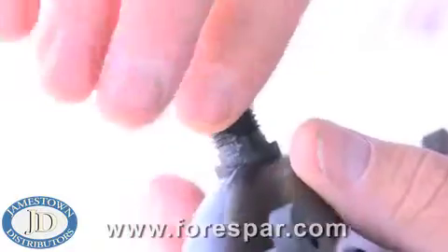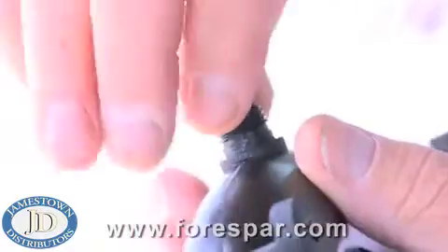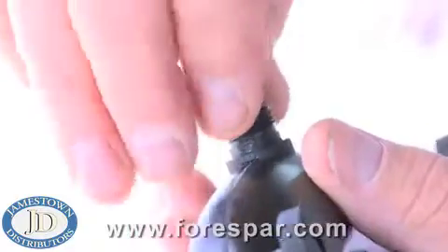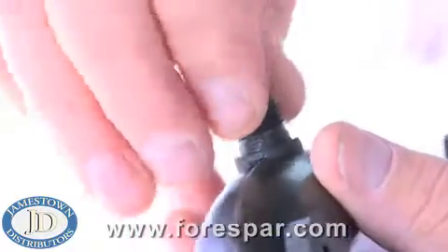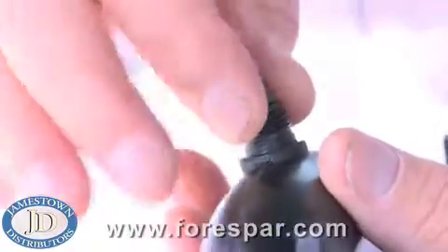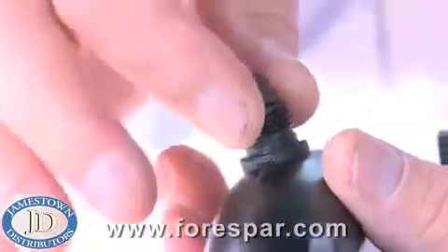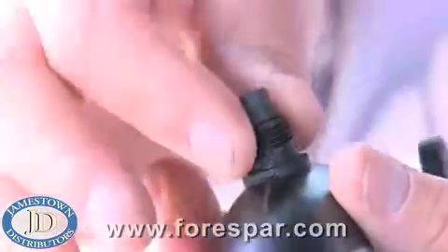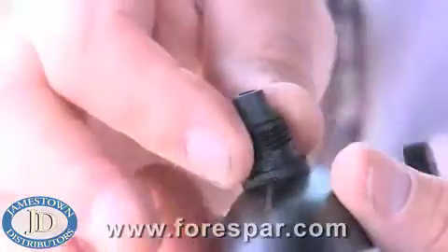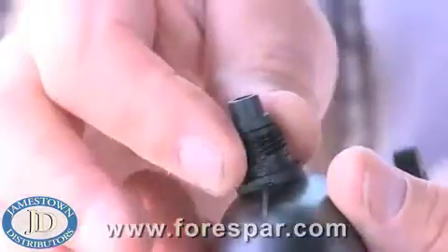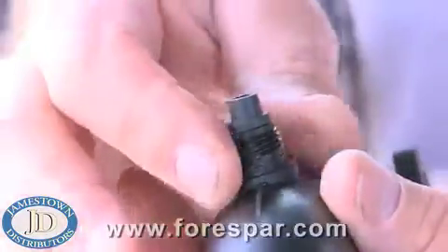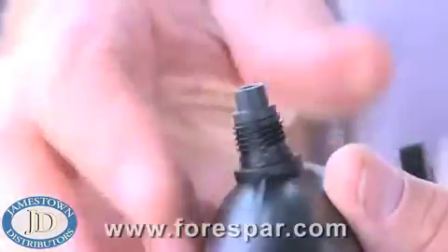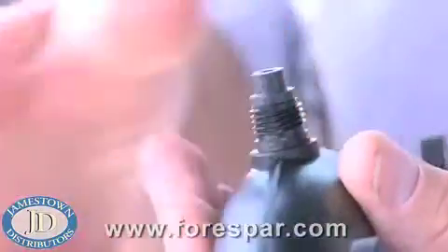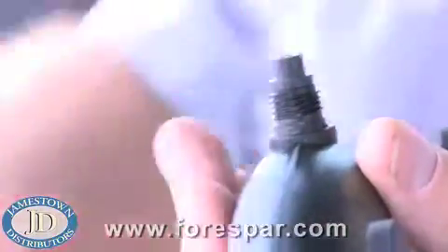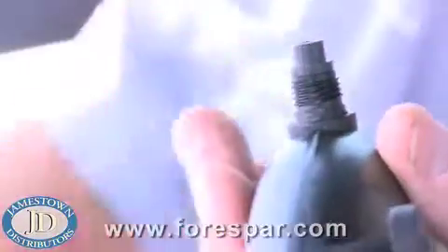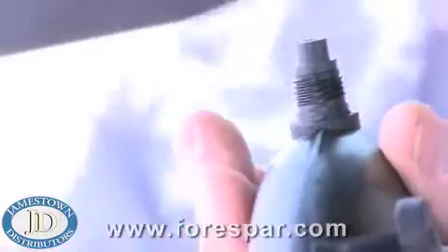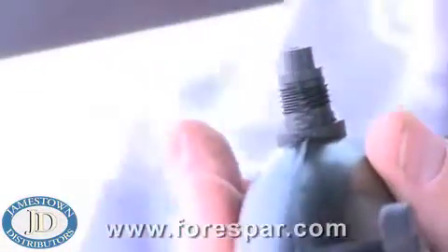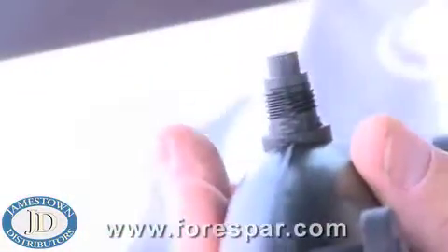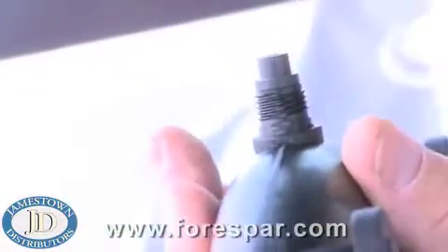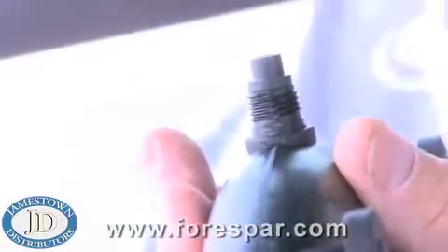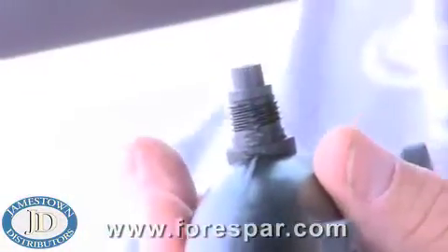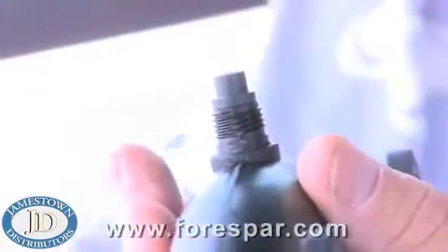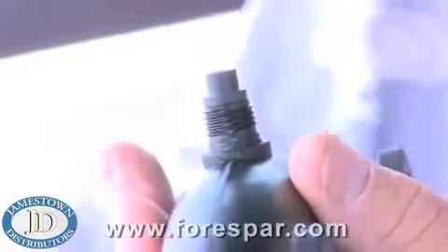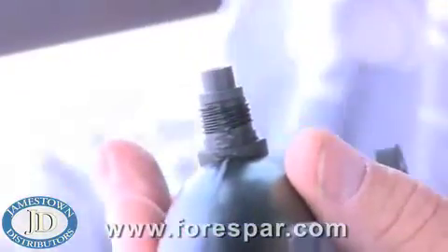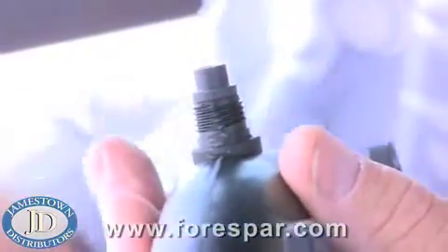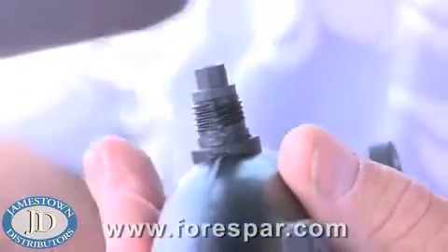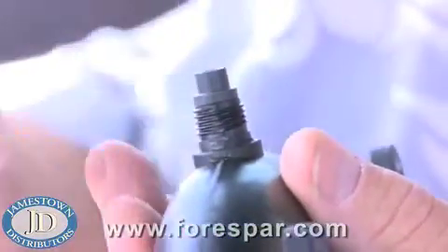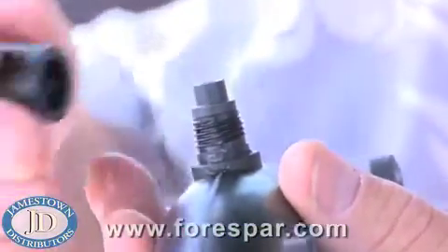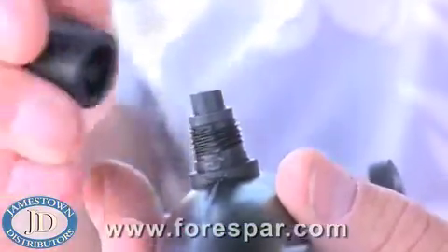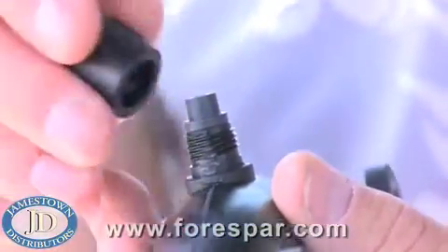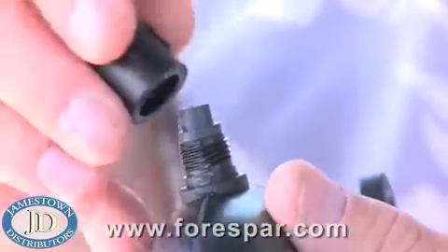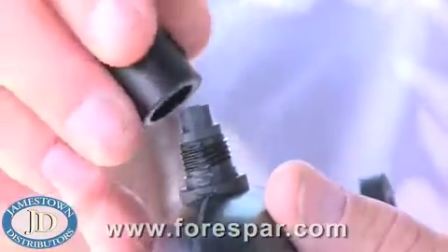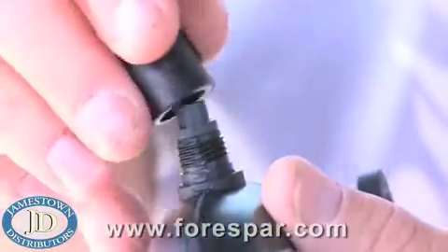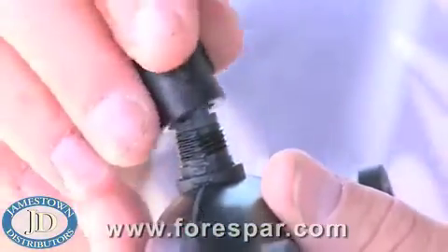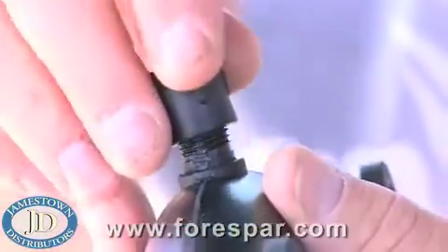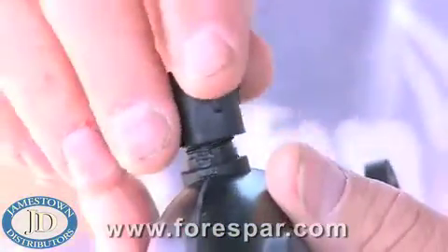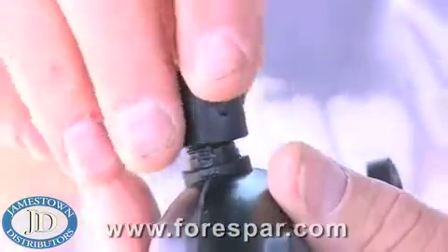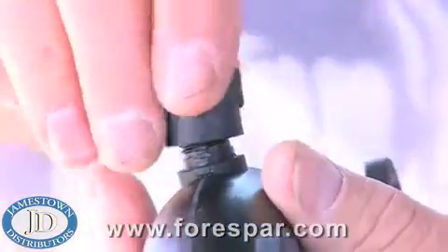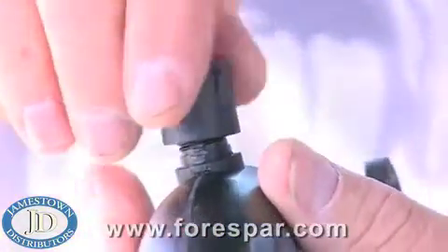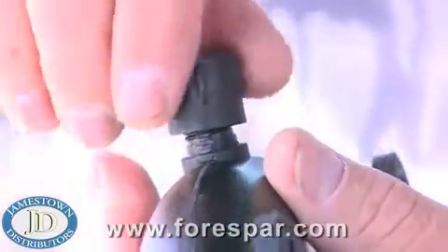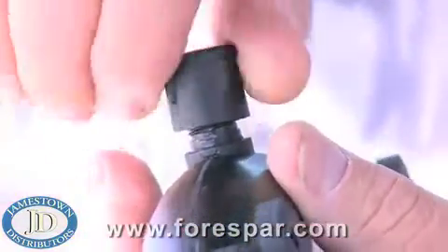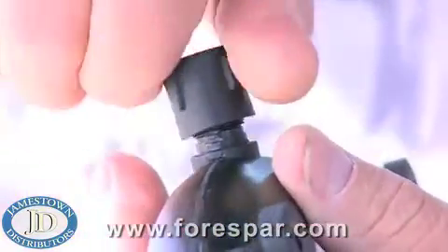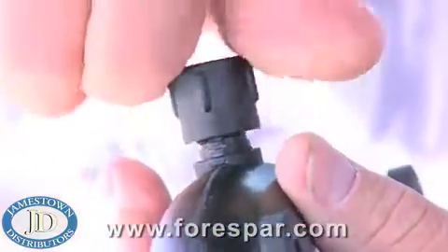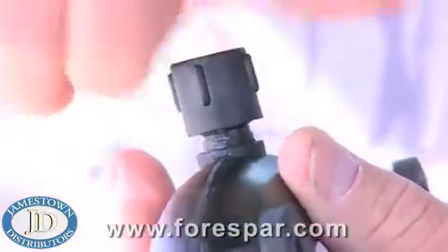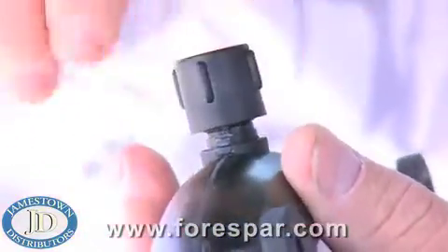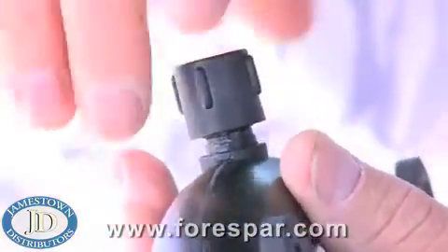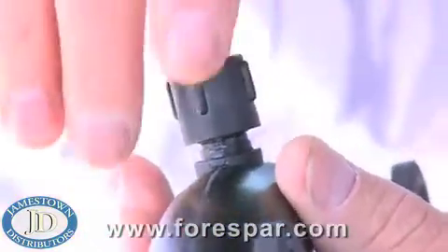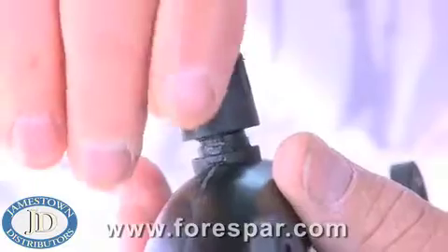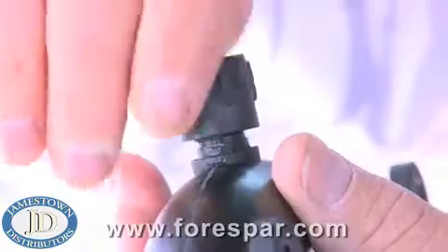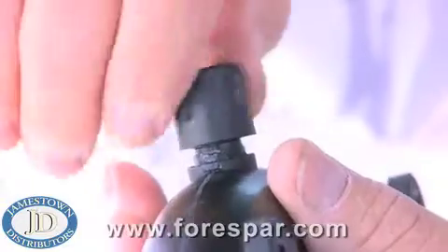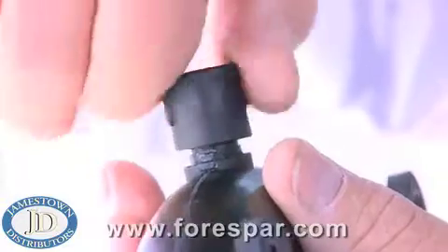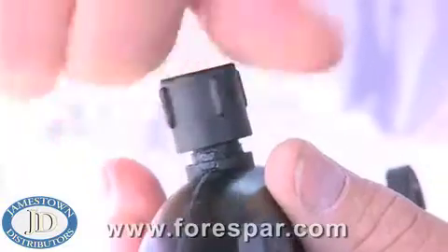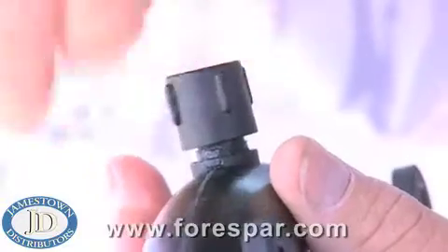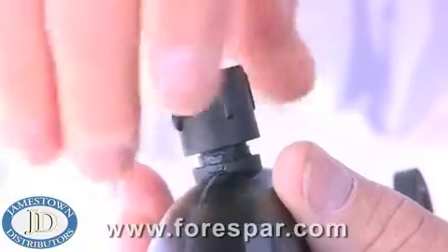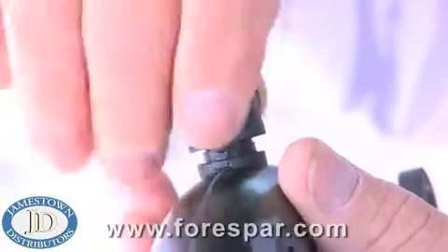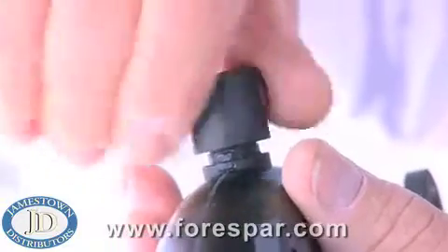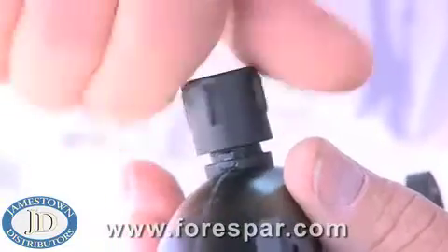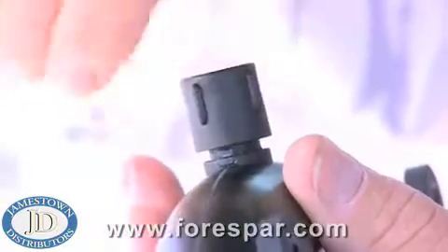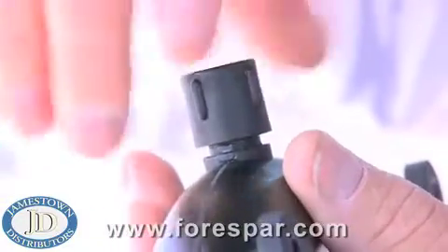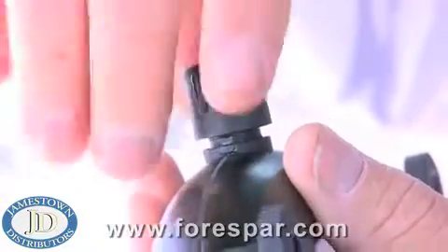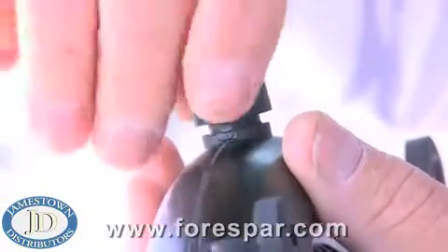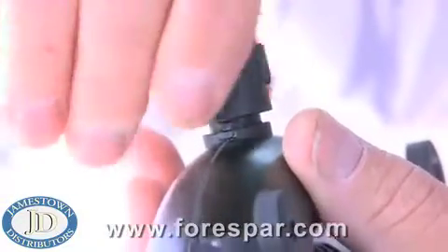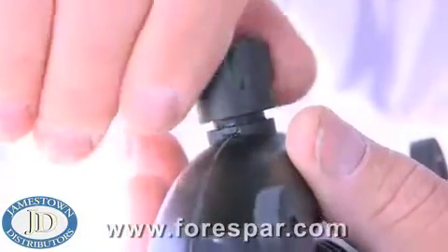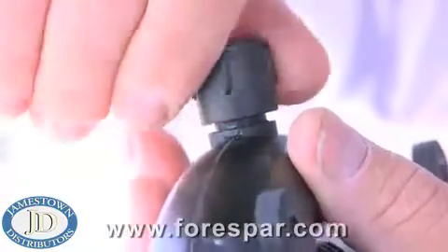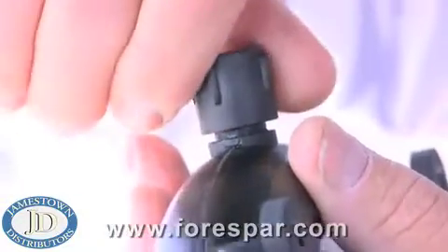When reinstalling, be sure you don't over-tighten the cap and force the unit to deform. Hand snug is all it really needs.